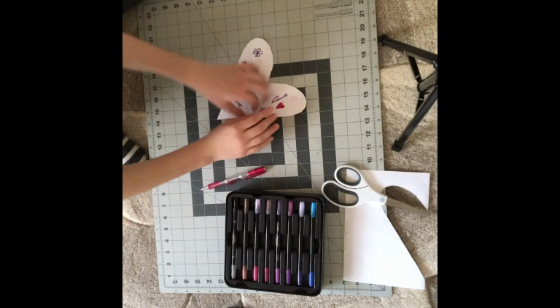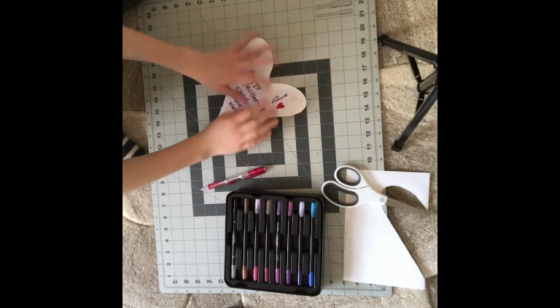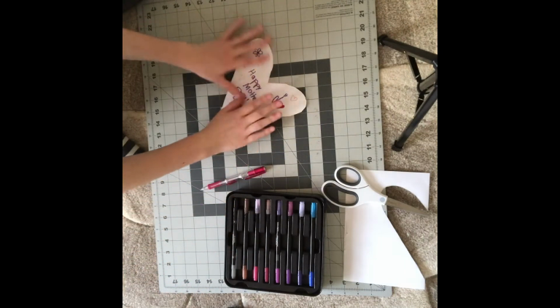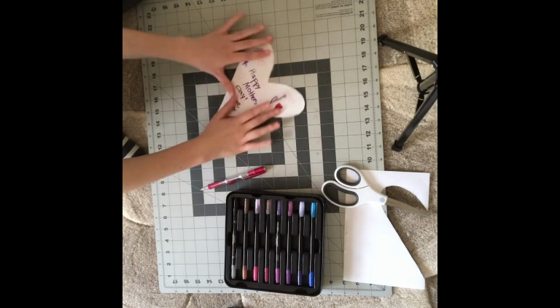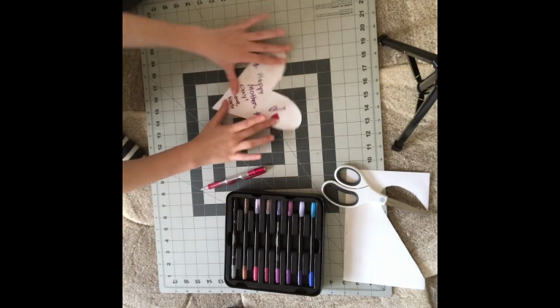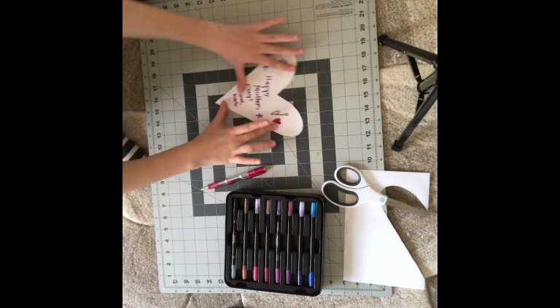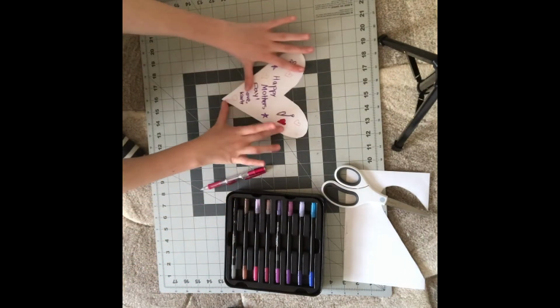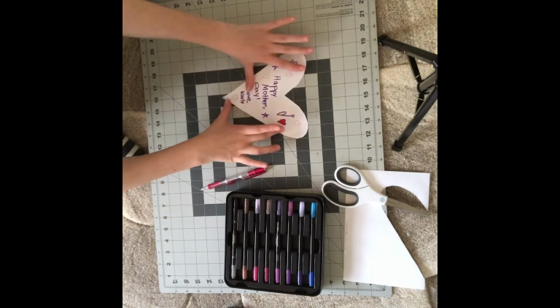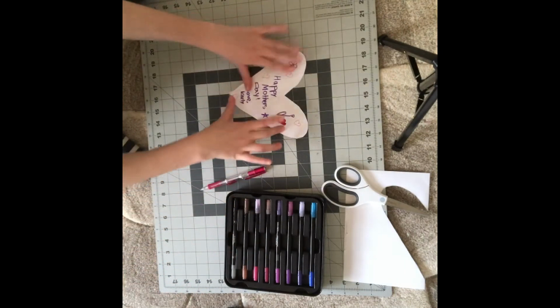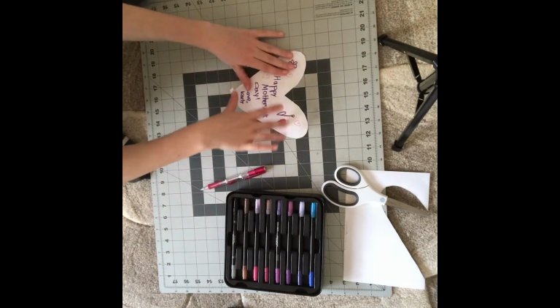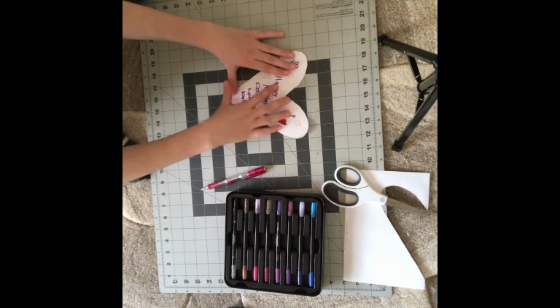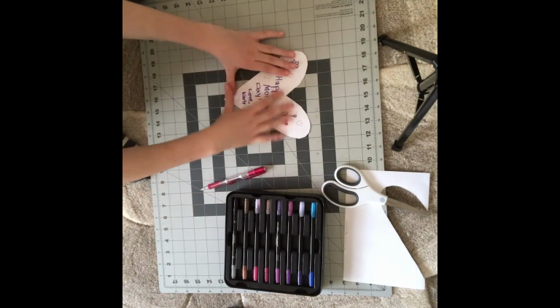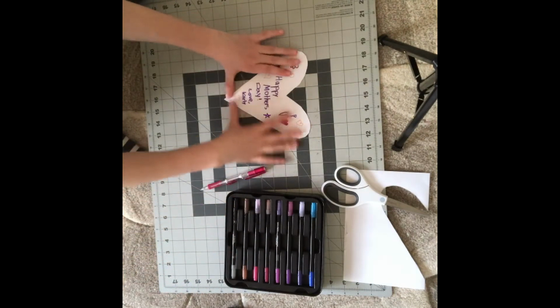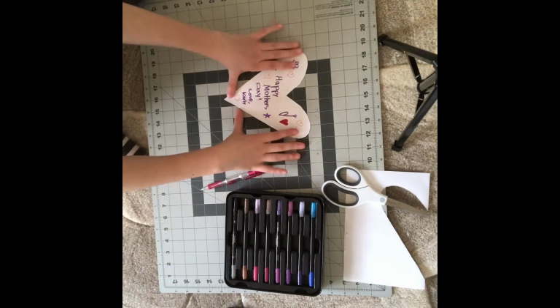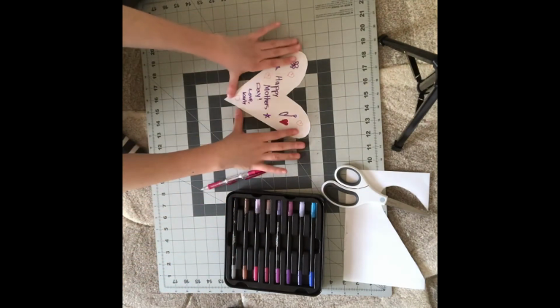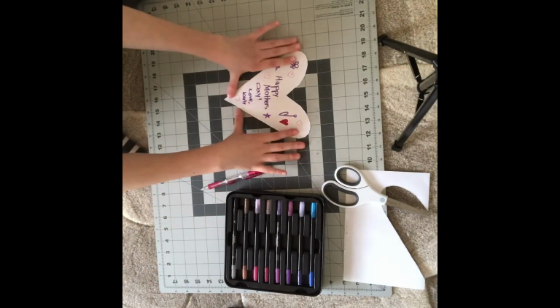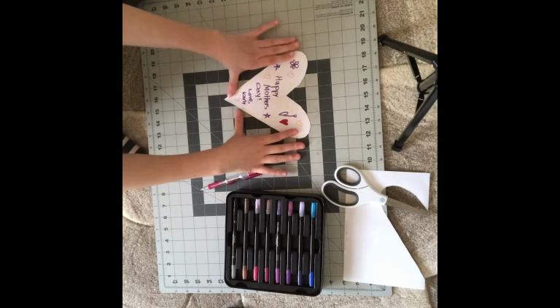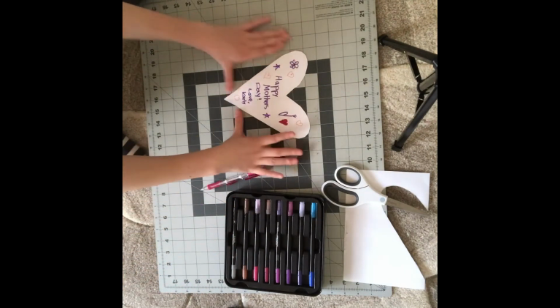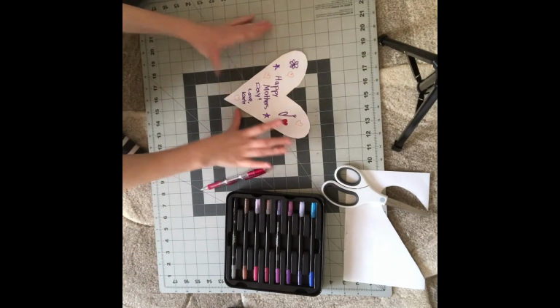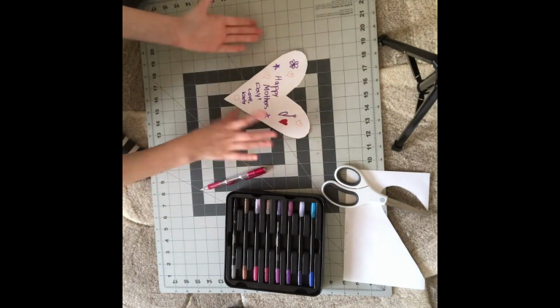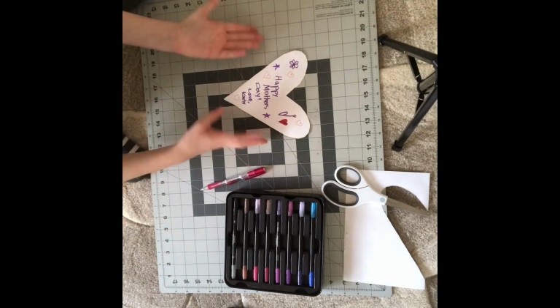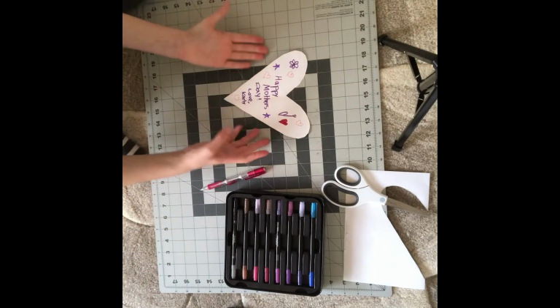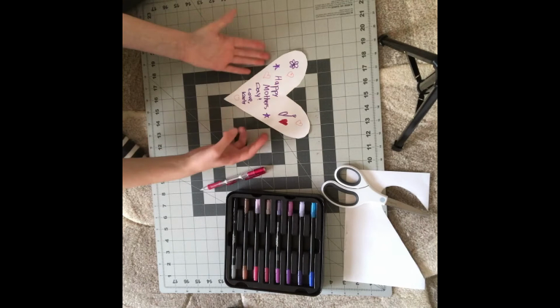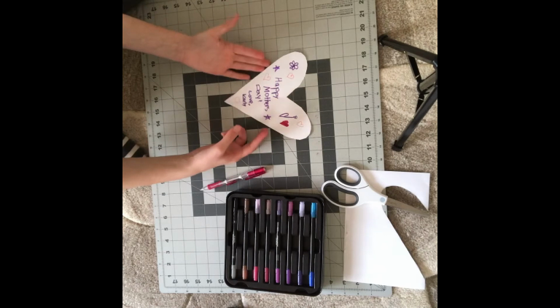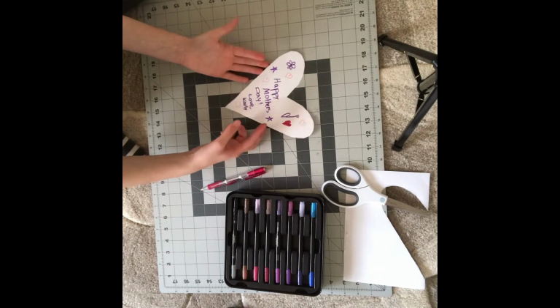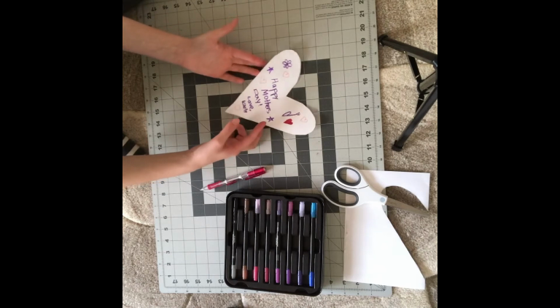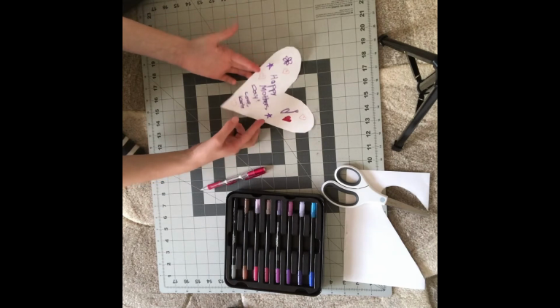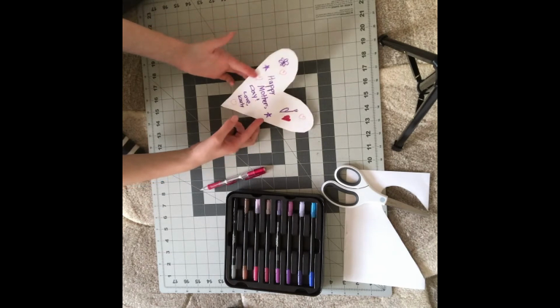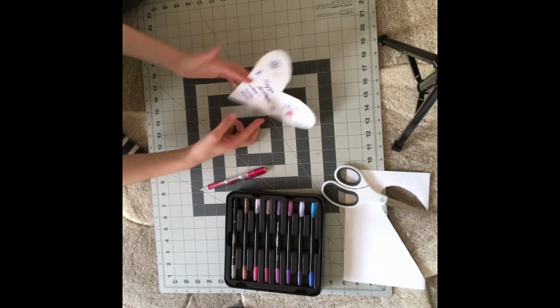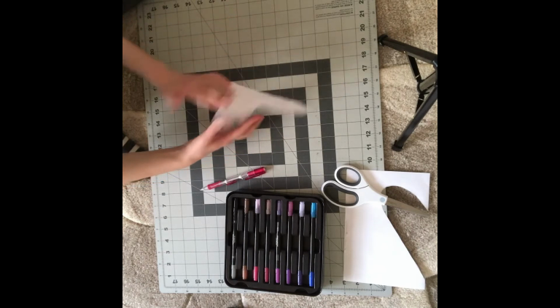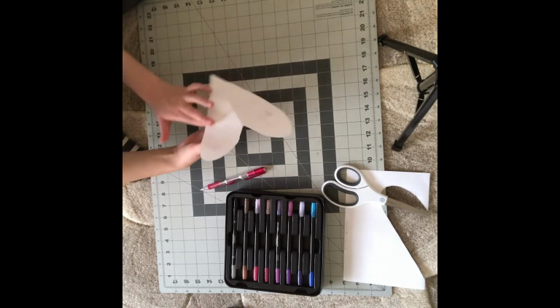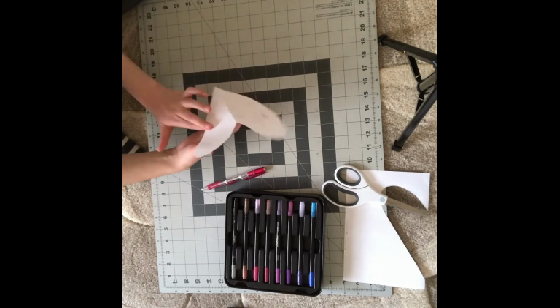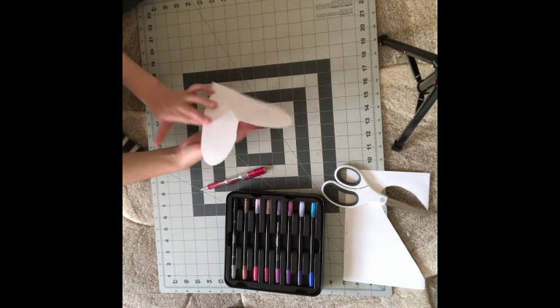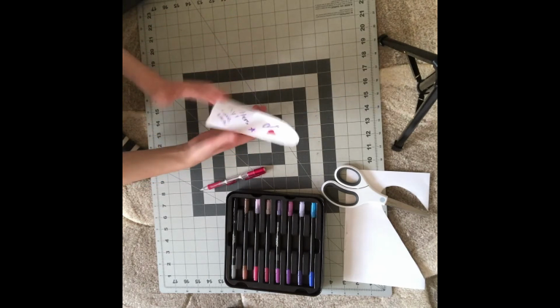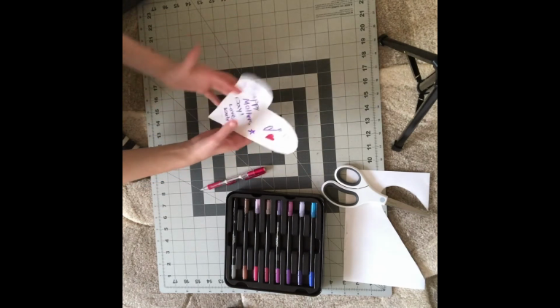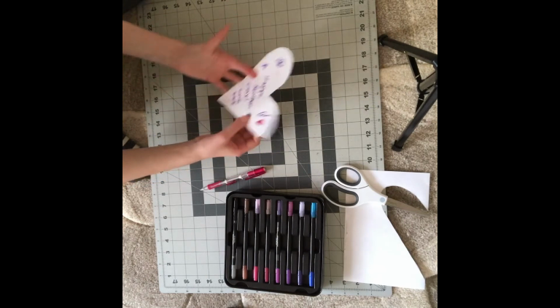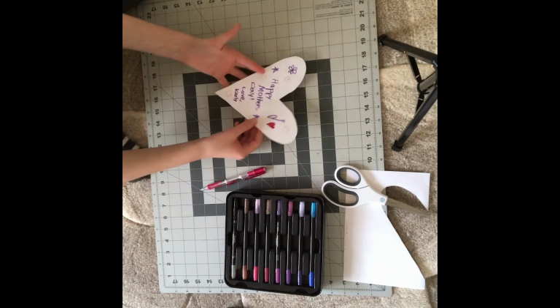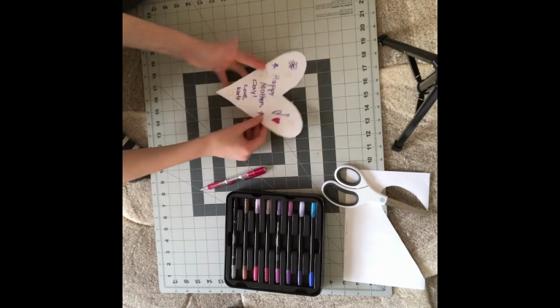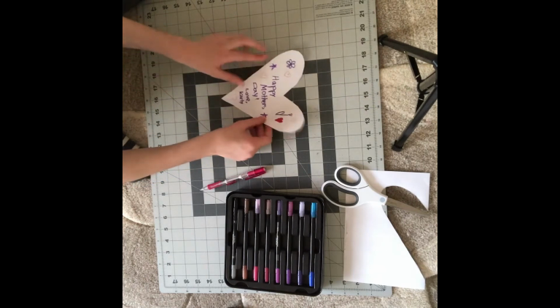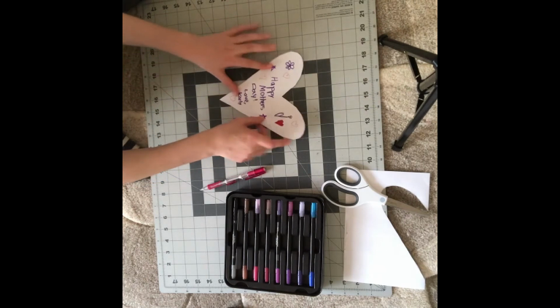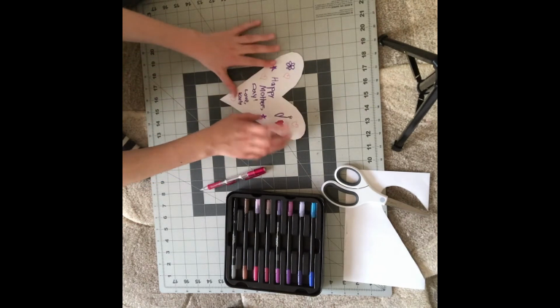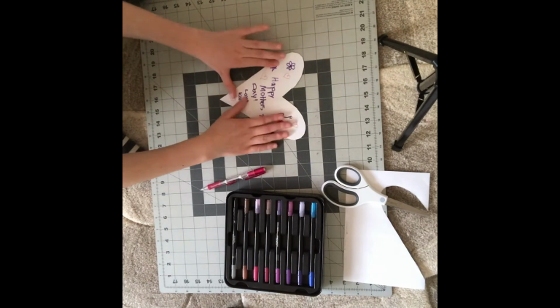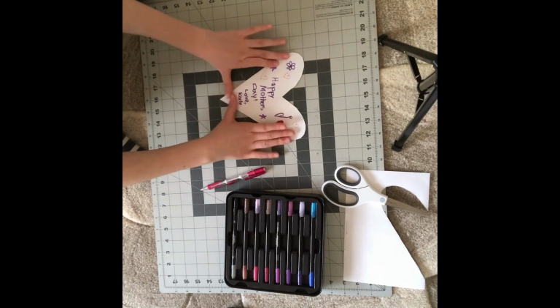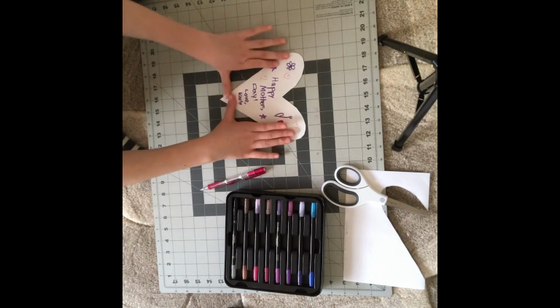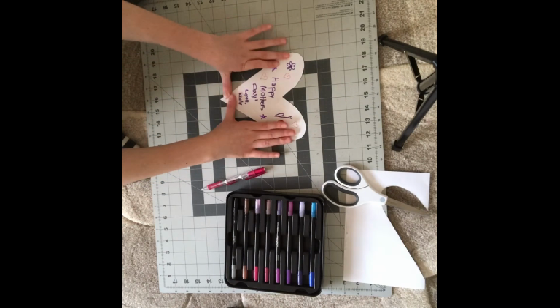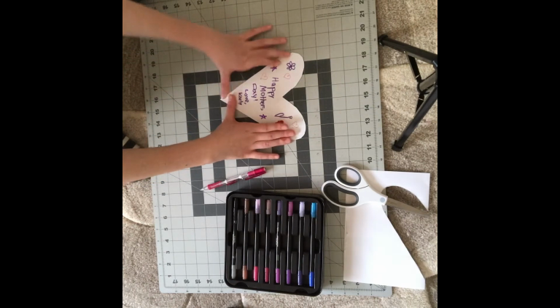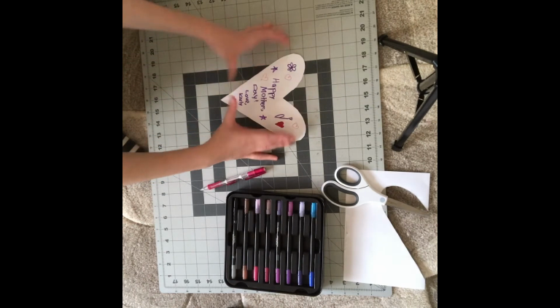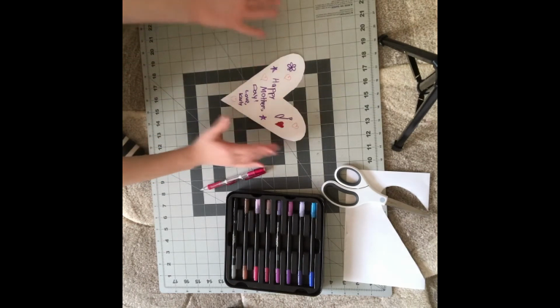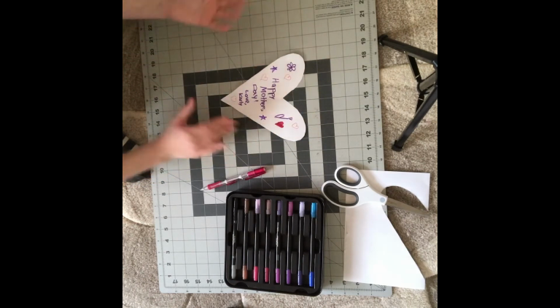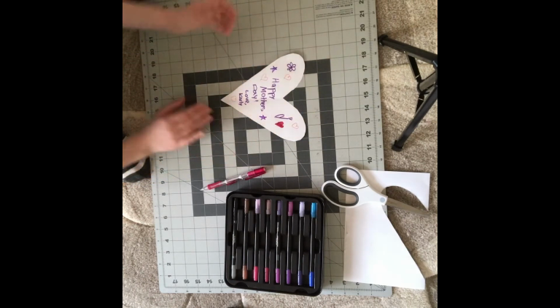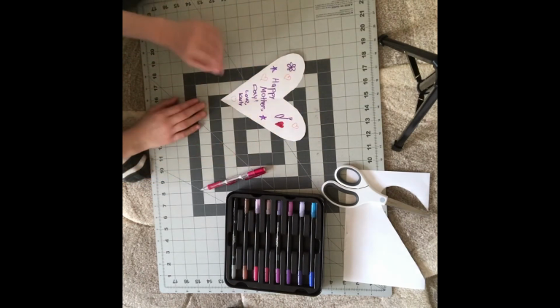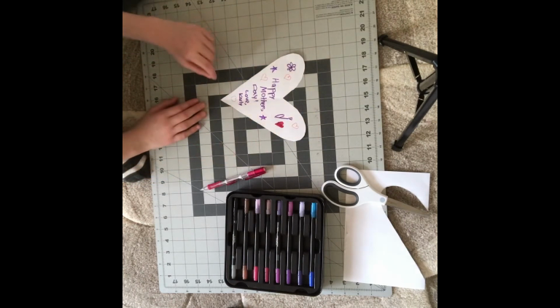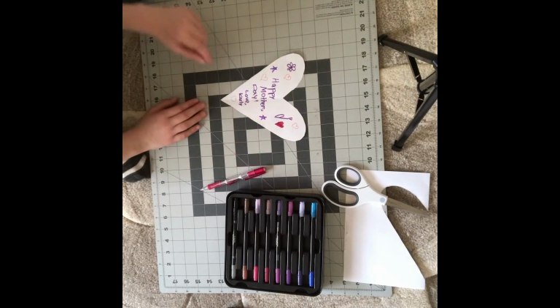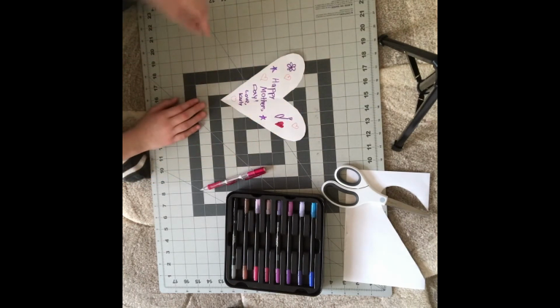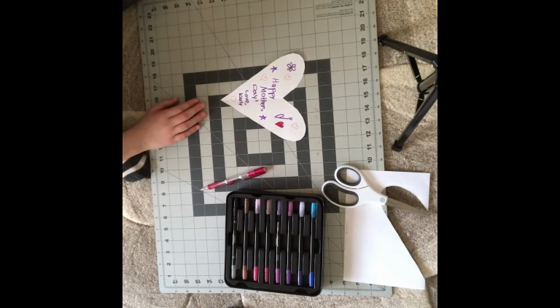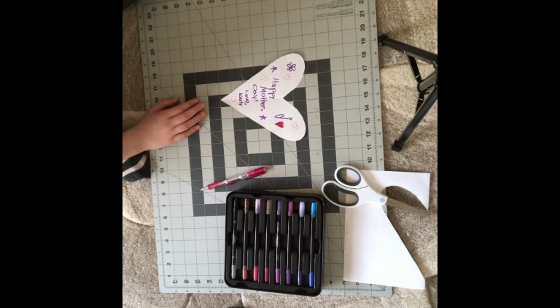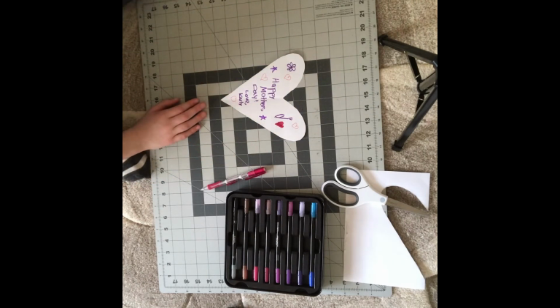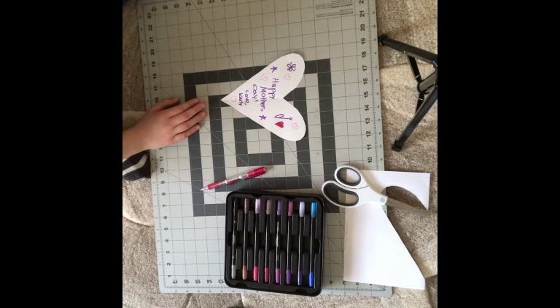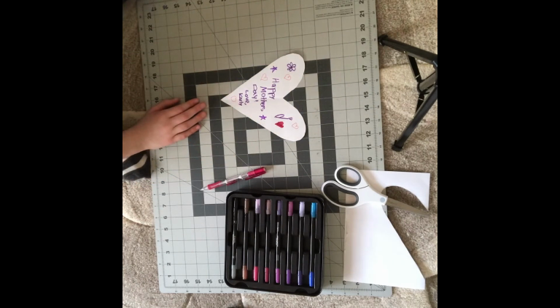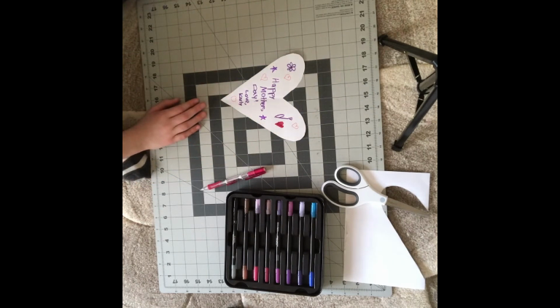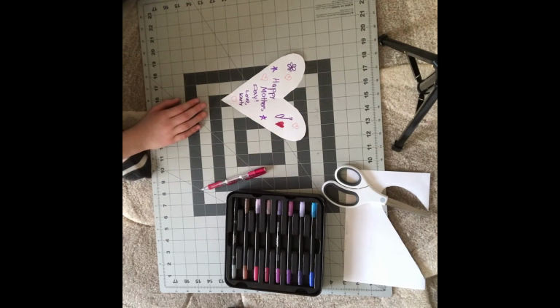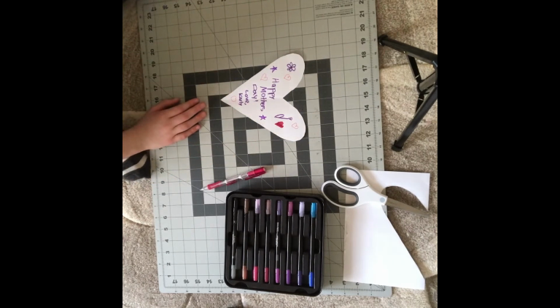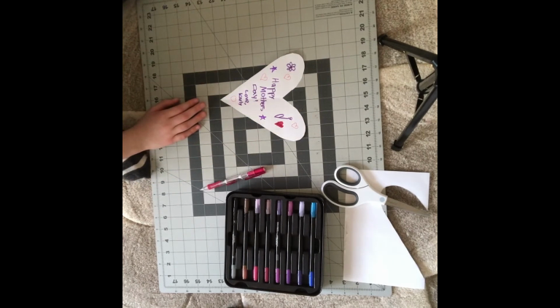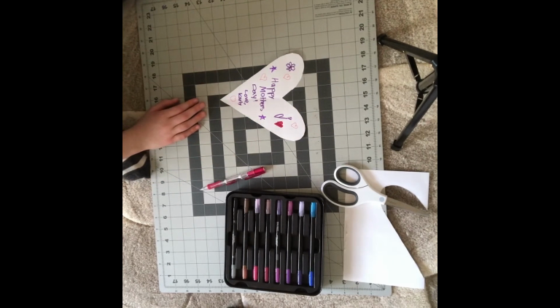I hope that you guys use this card idea to give to your mothers. Now on to the next card.